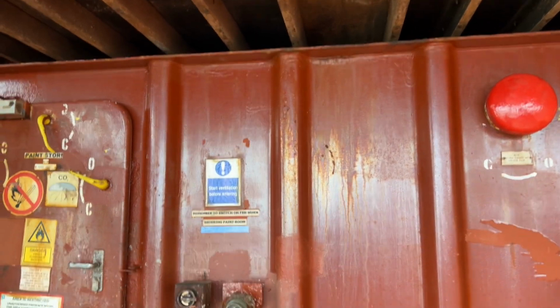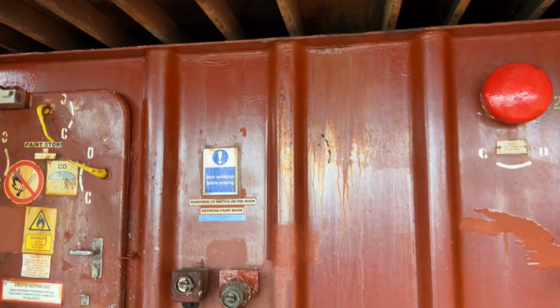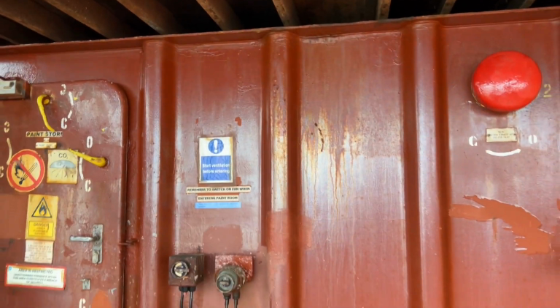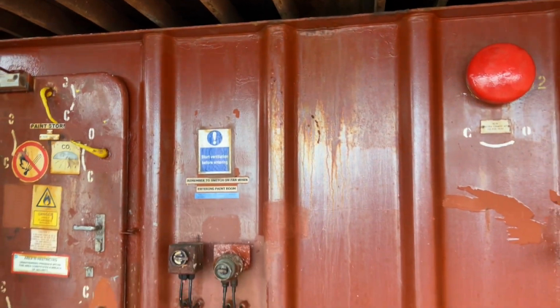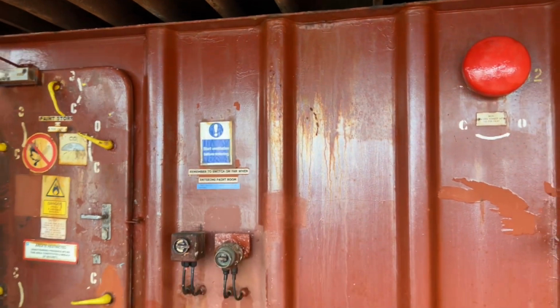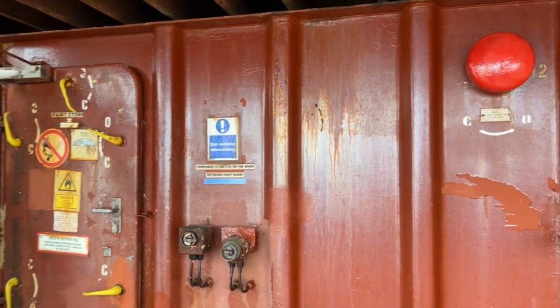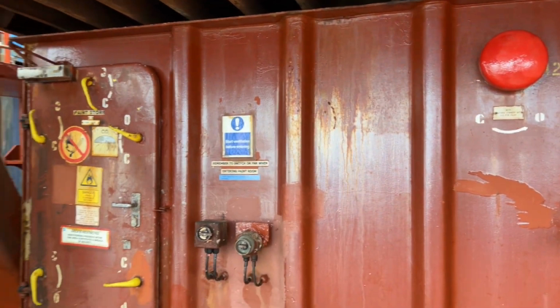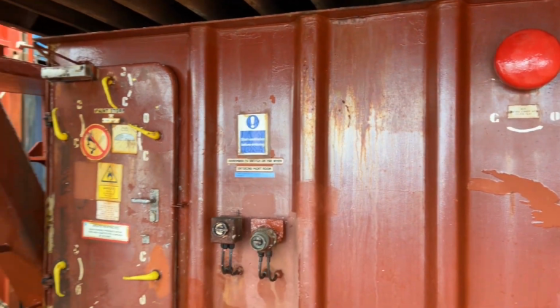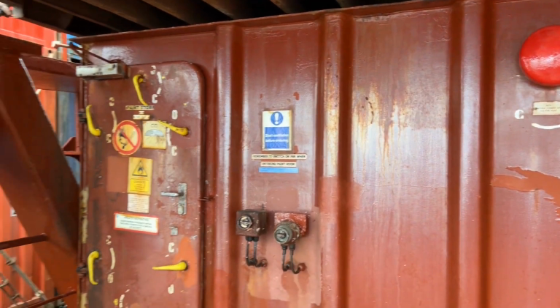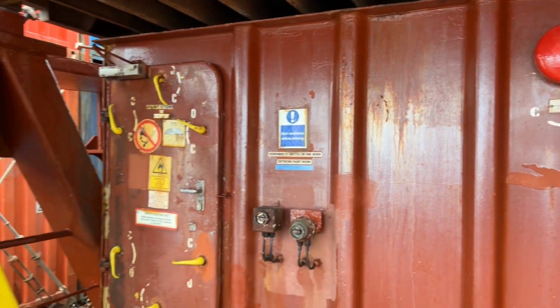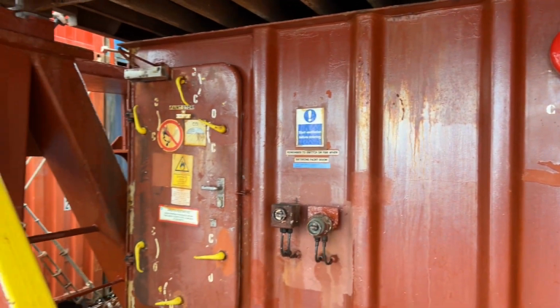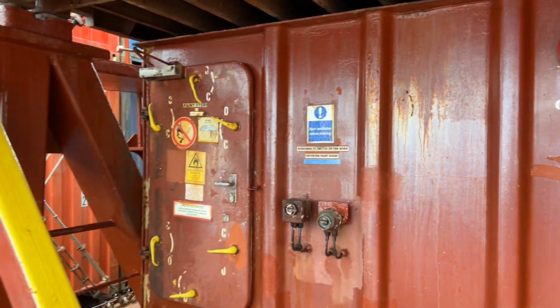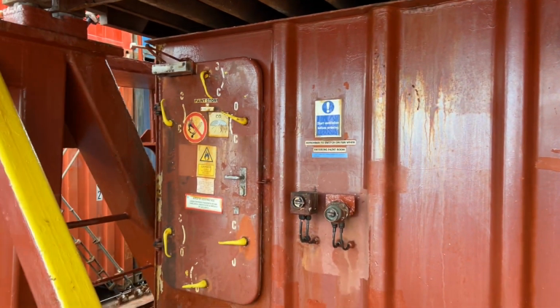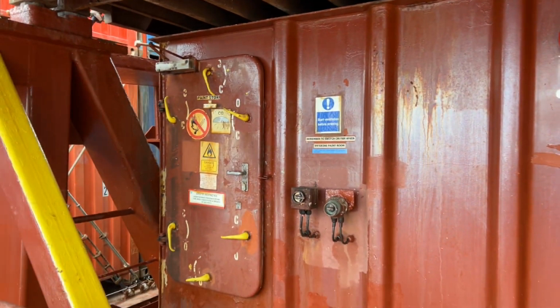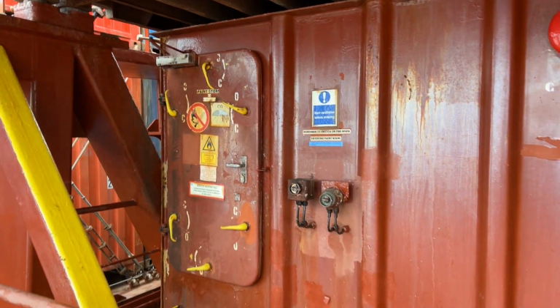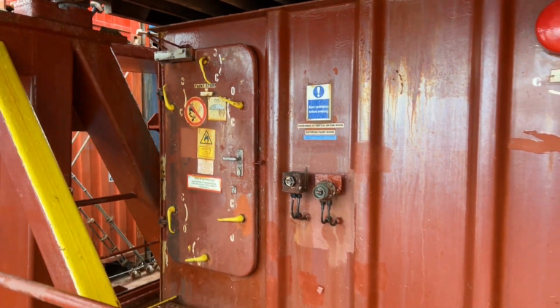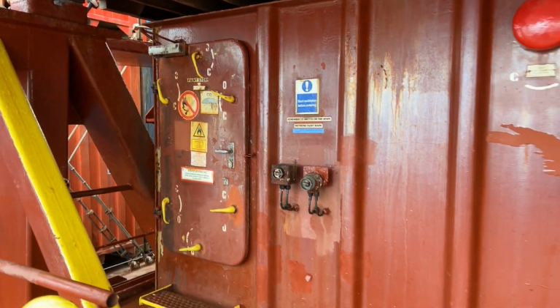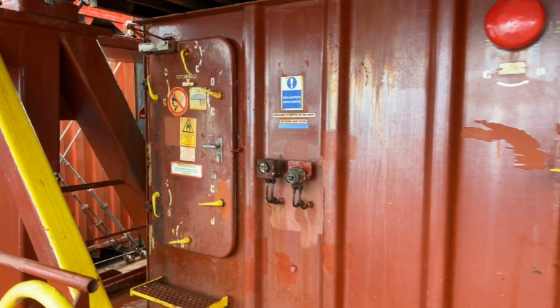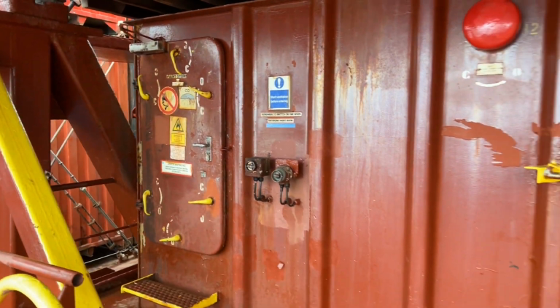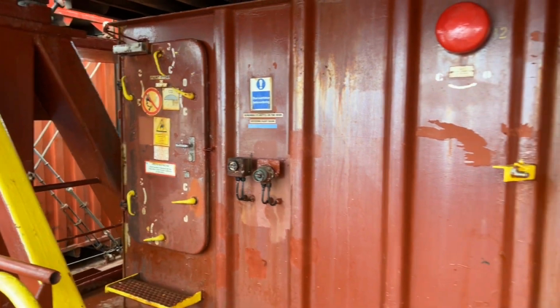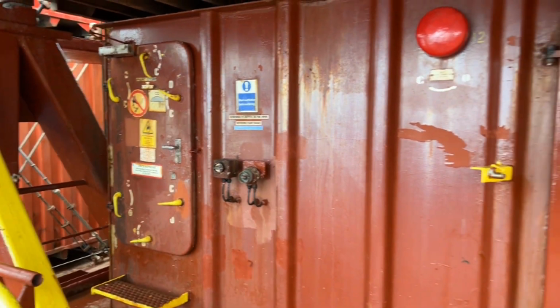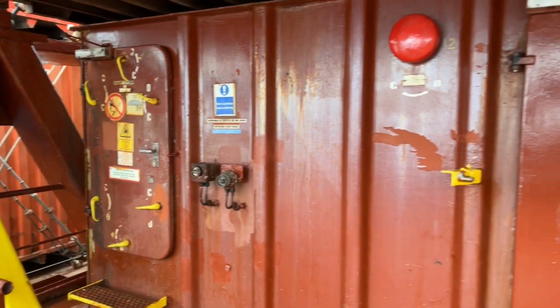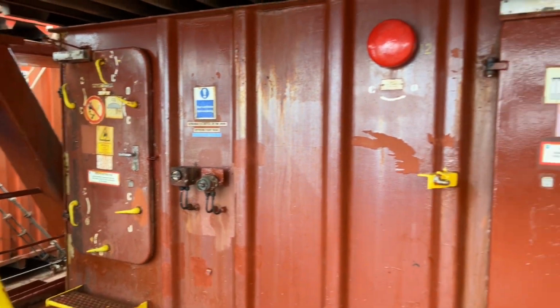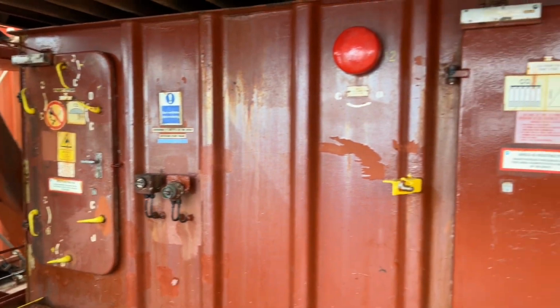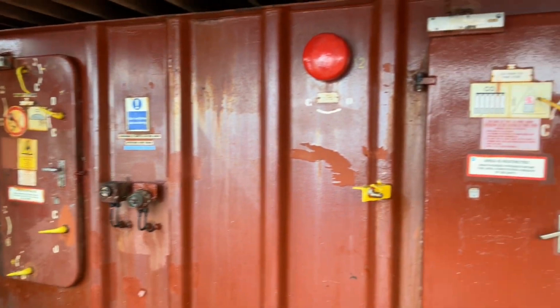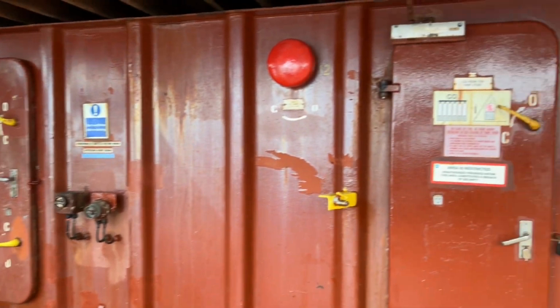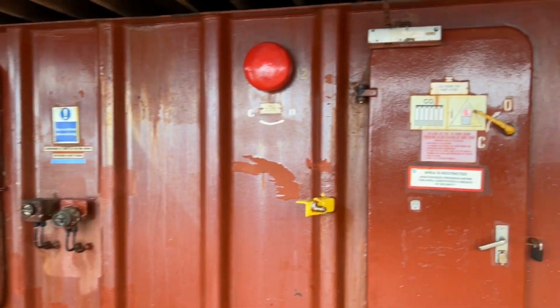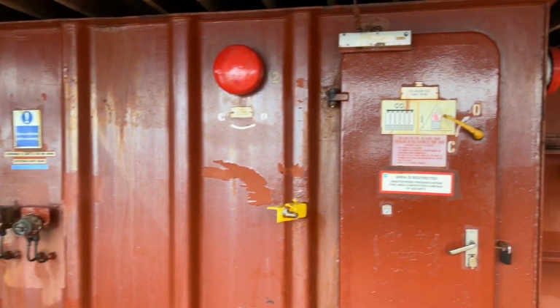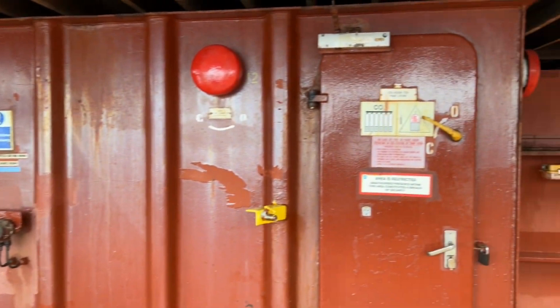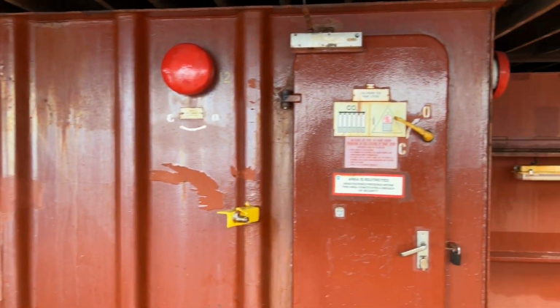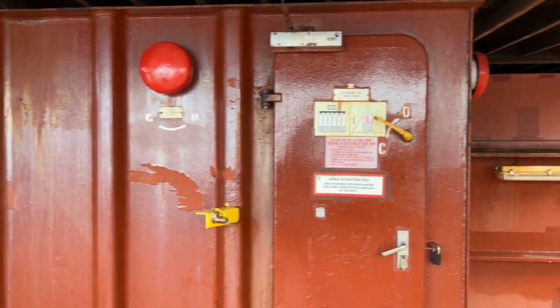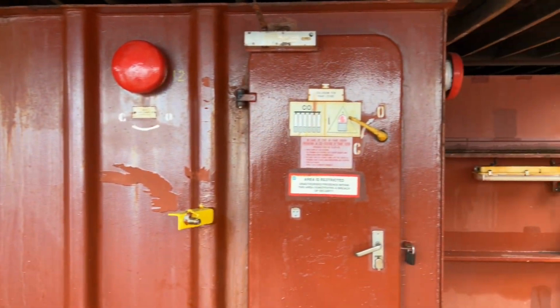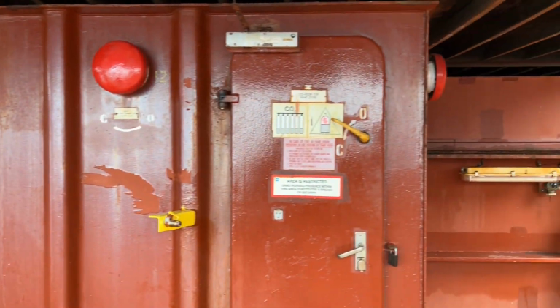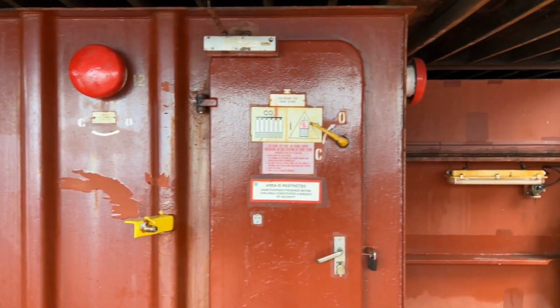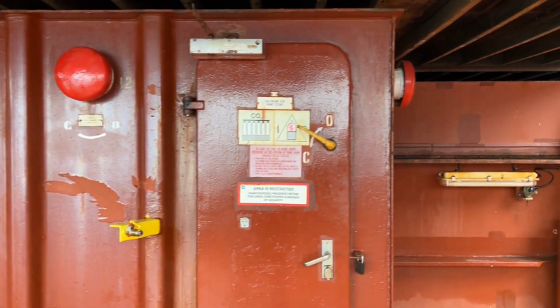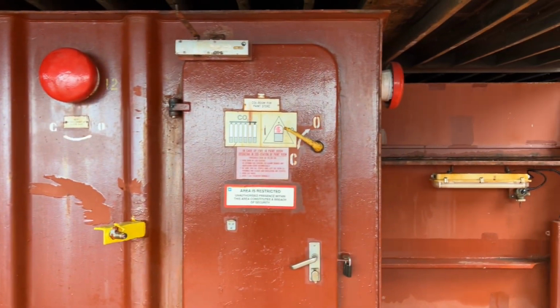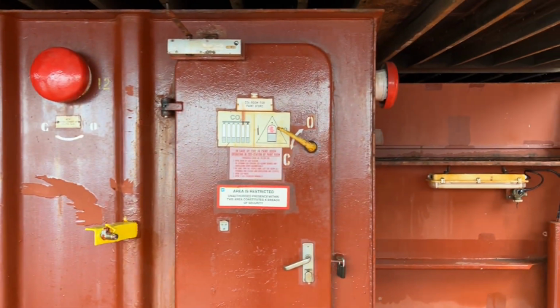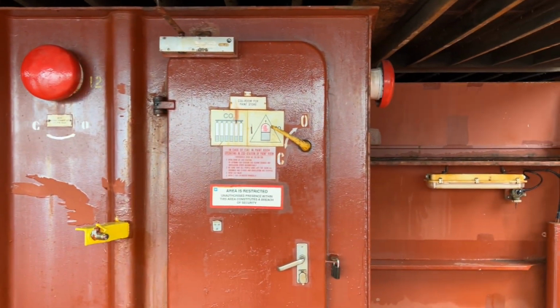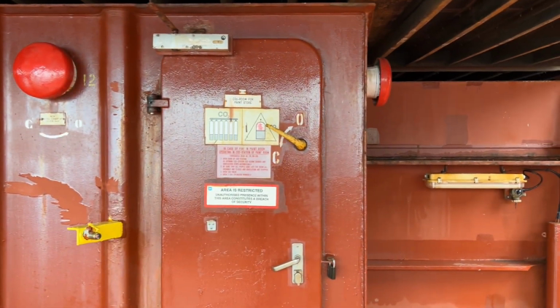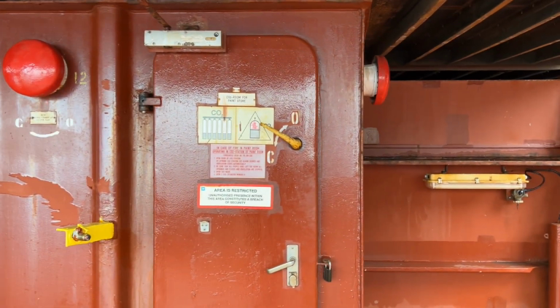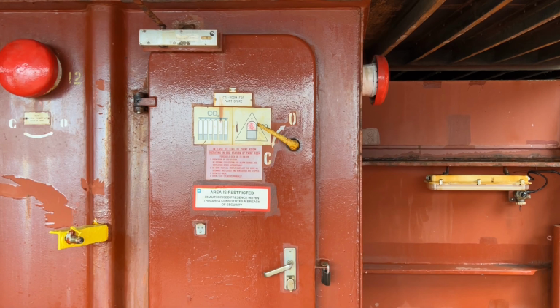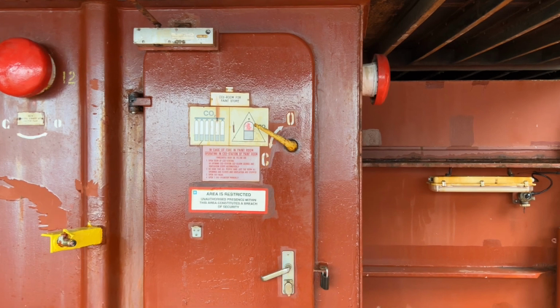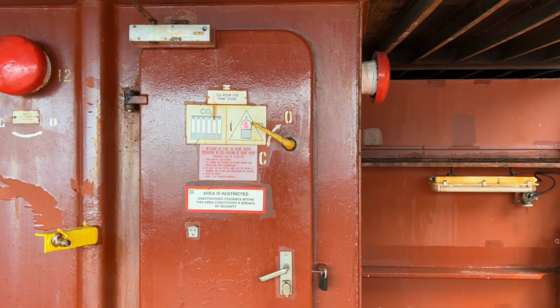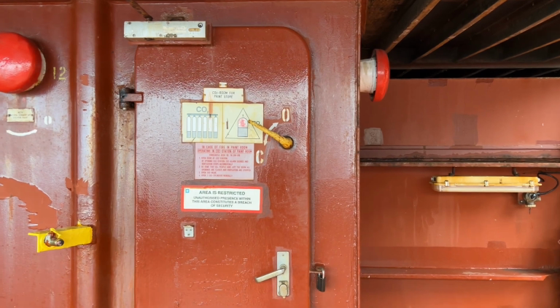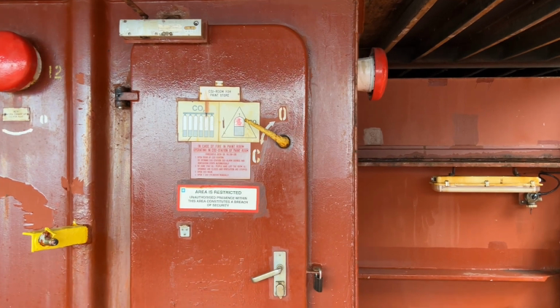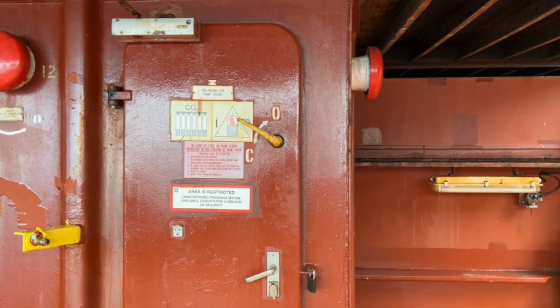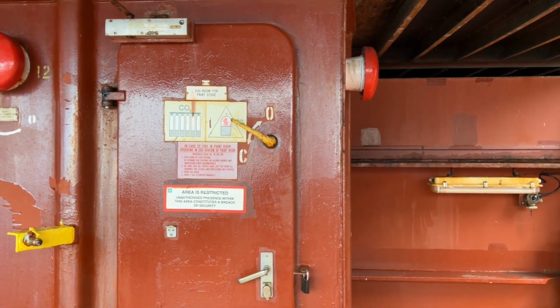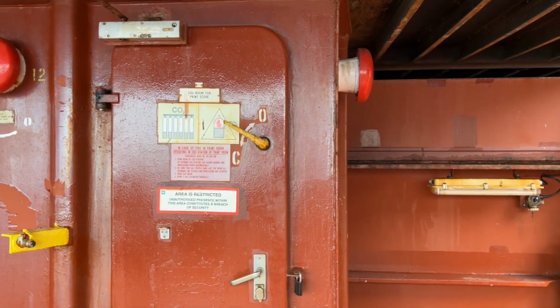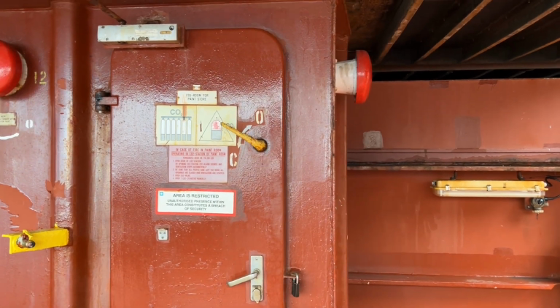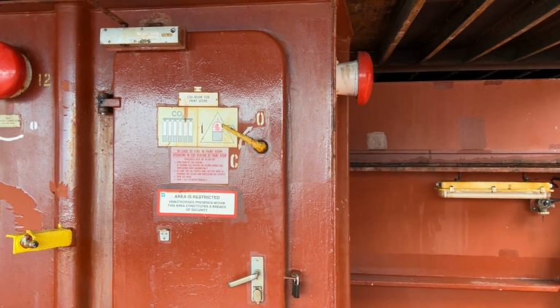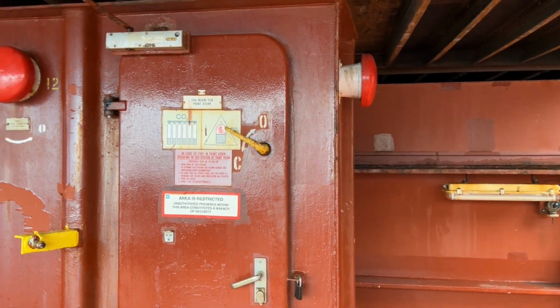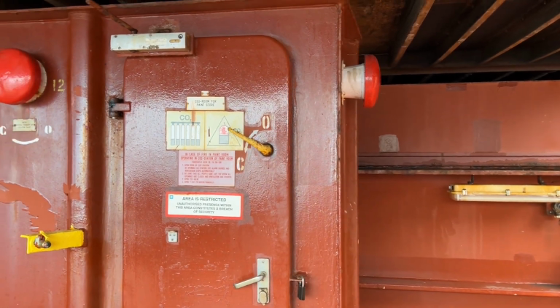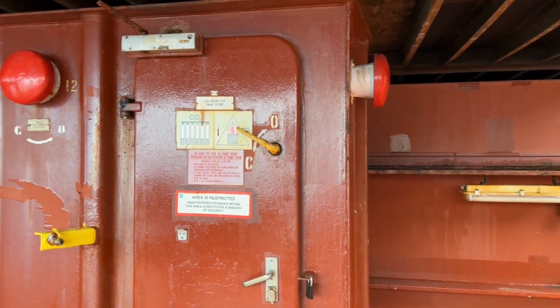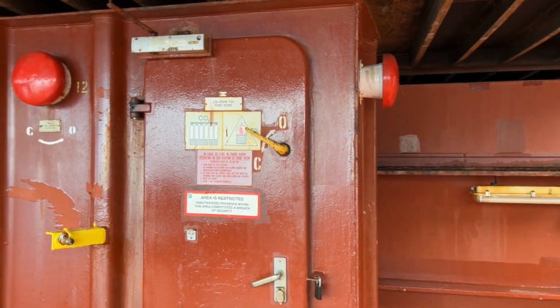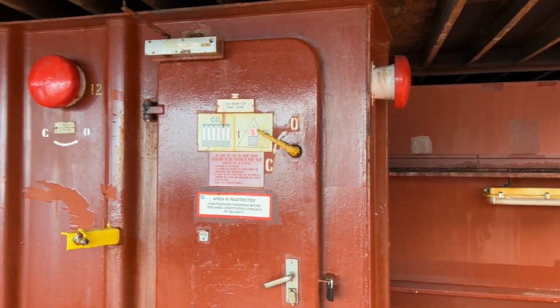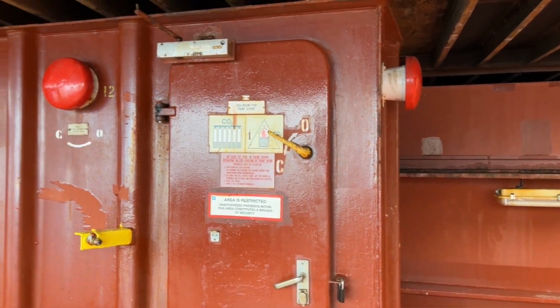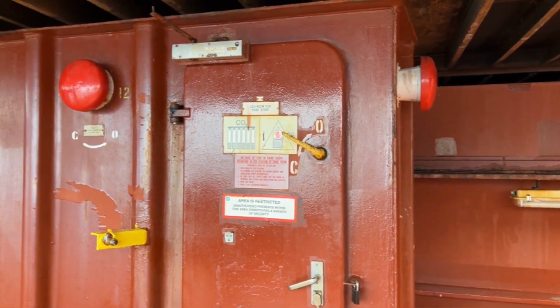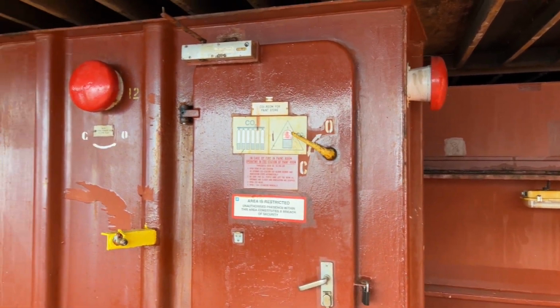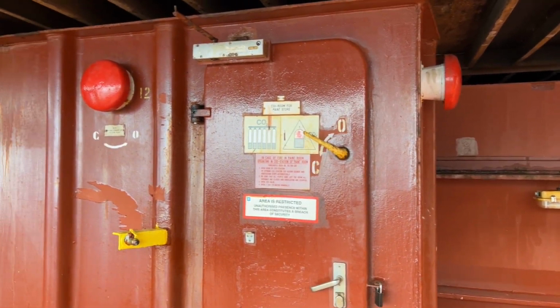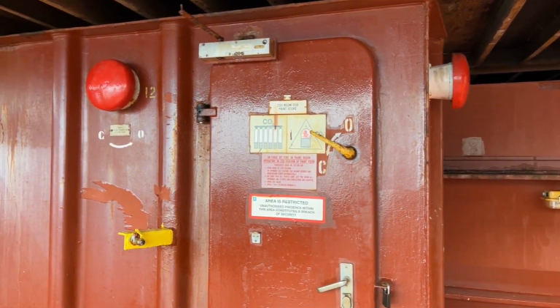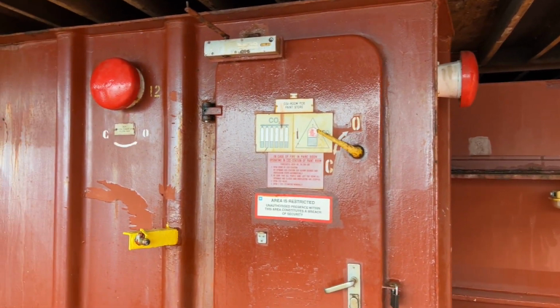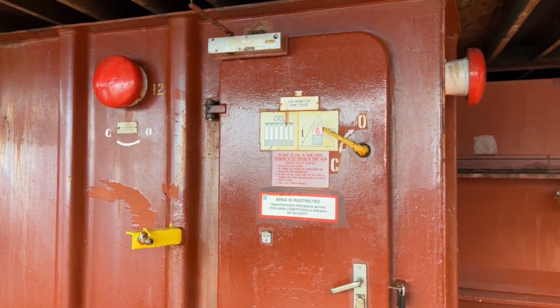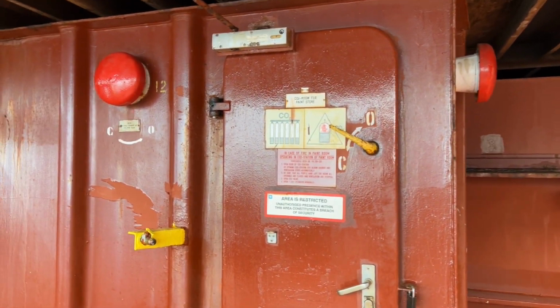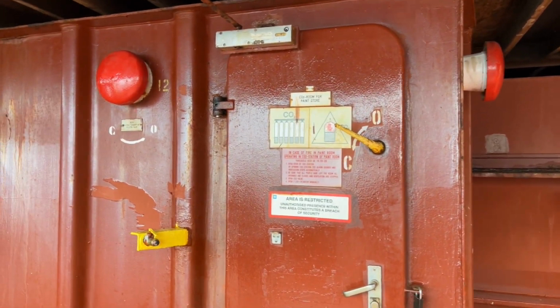That's the paint store. There's also a CO2 firefighting system inside here.